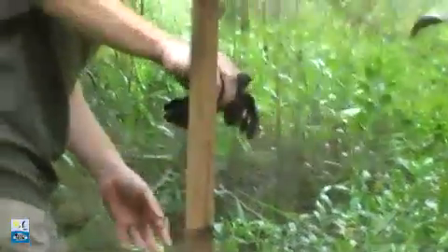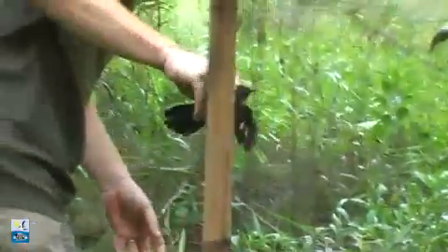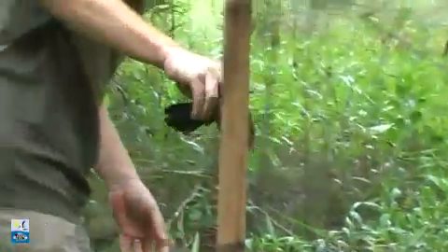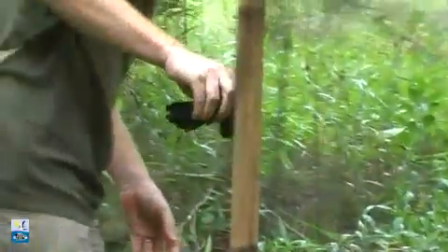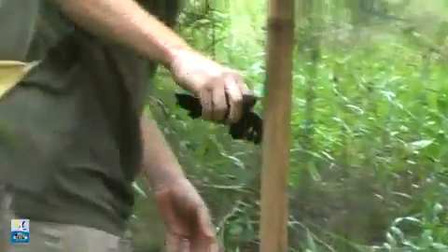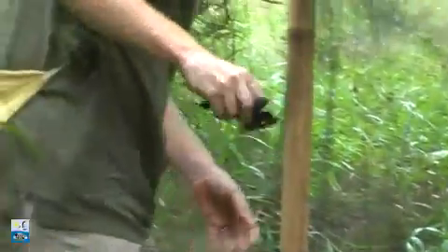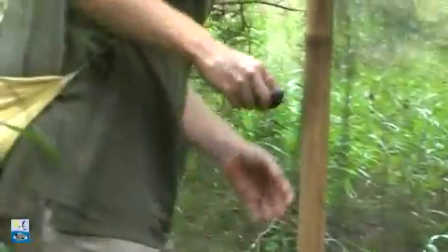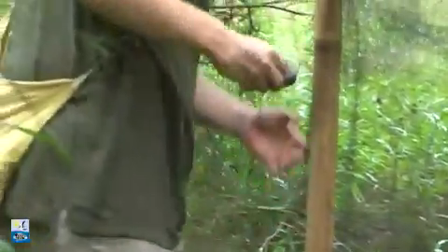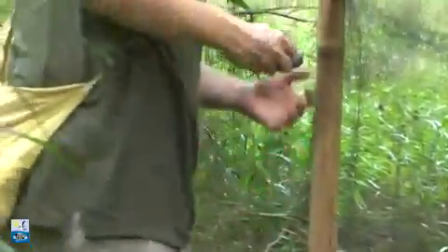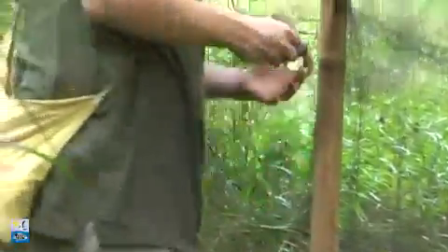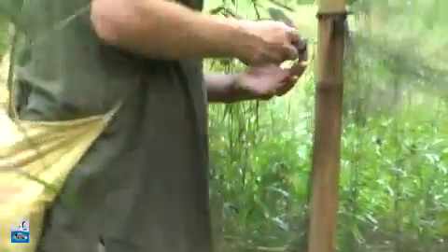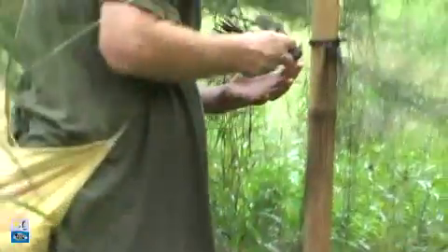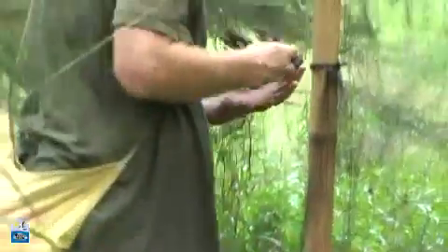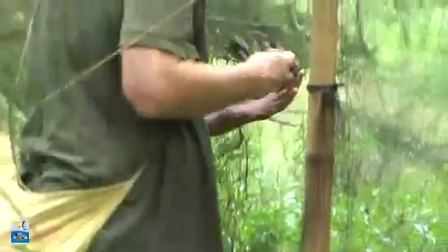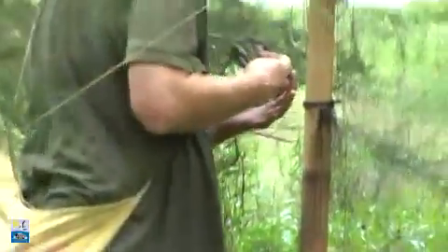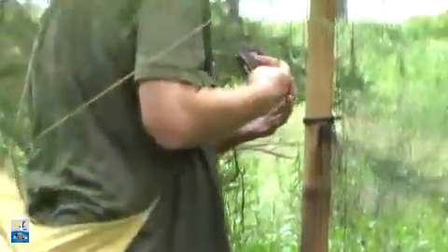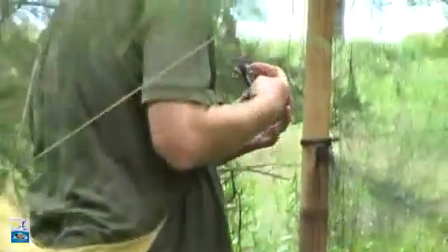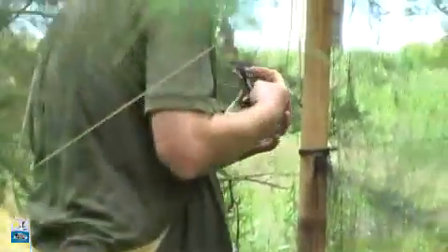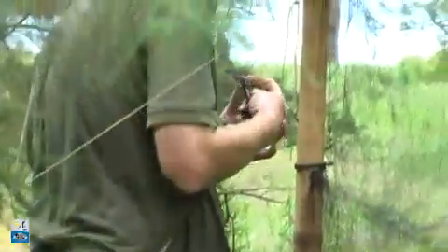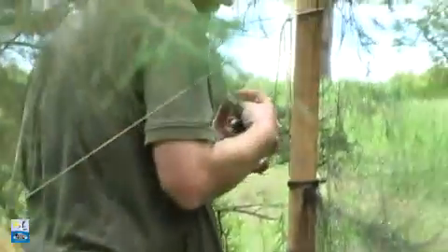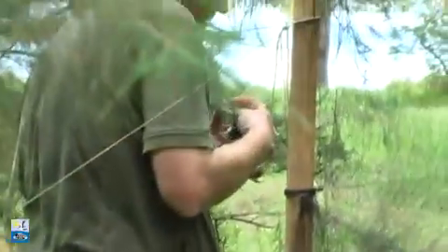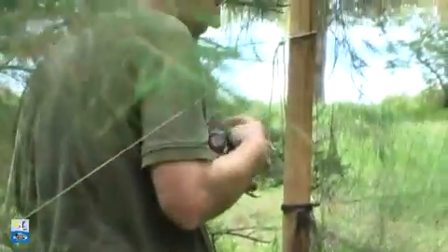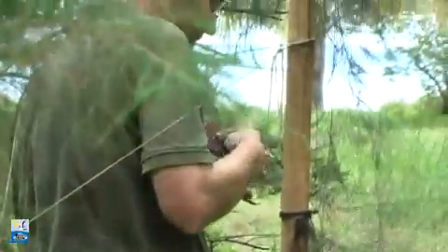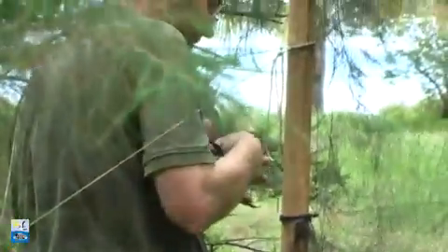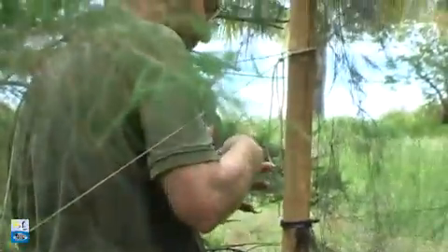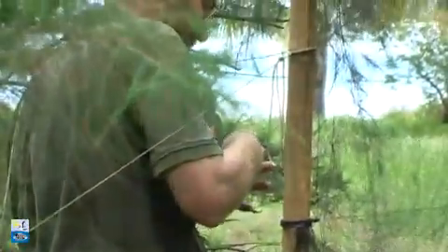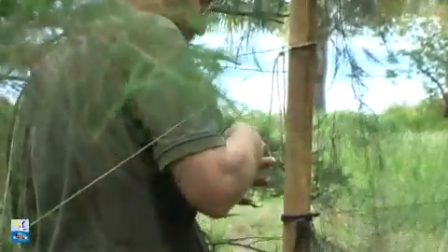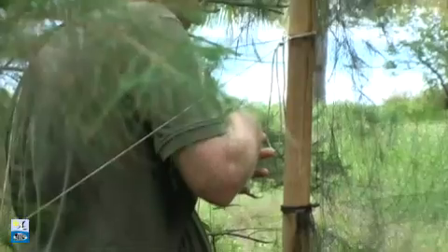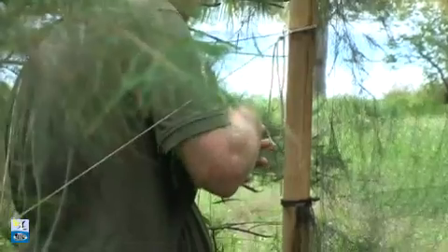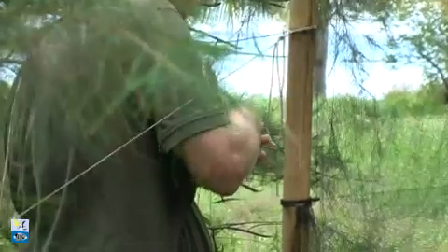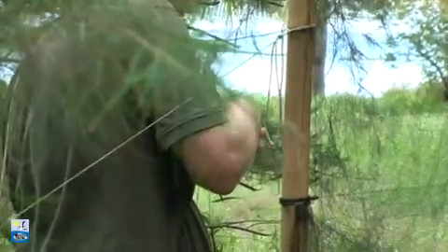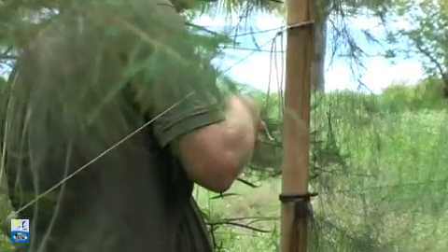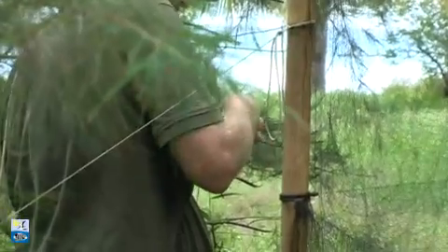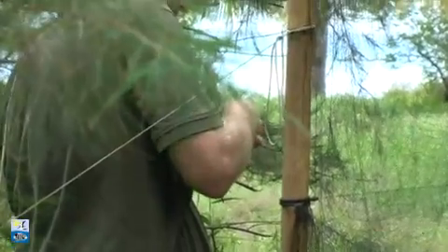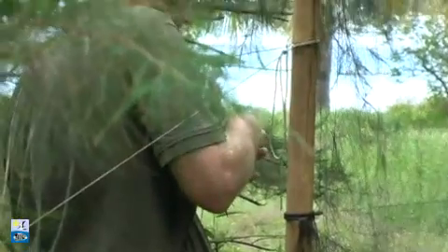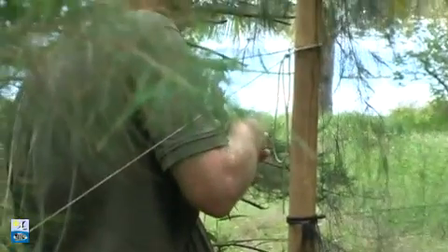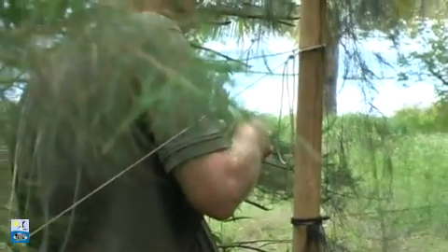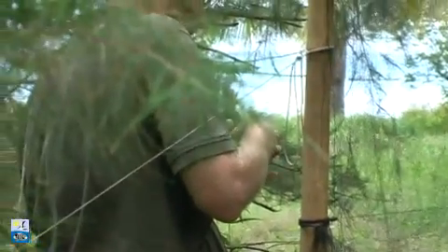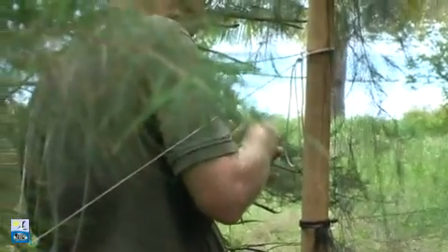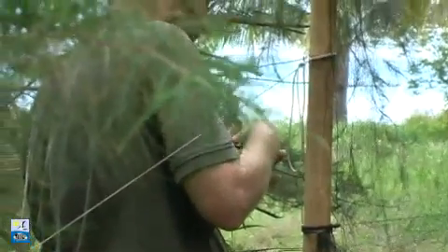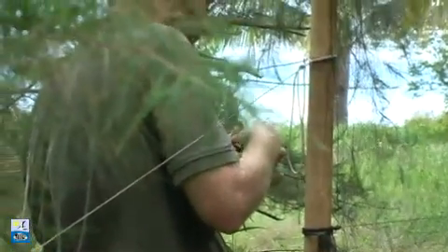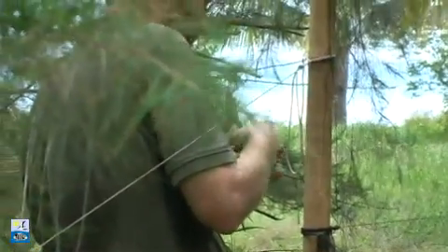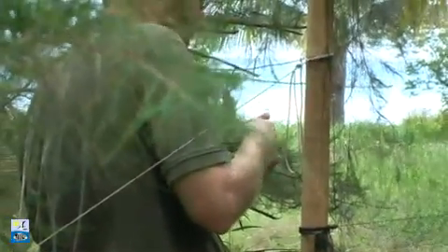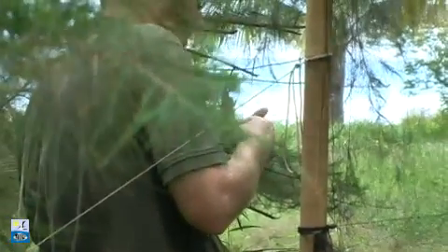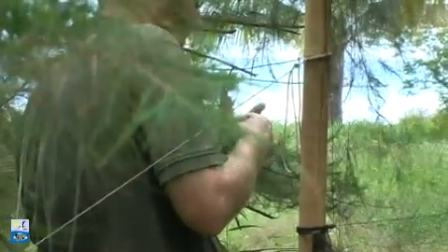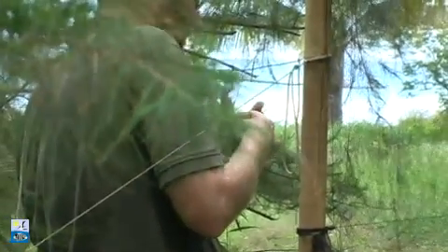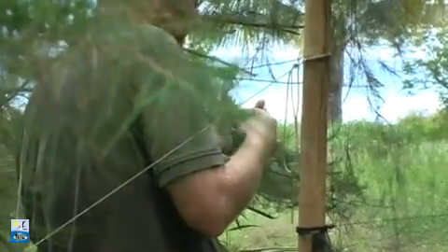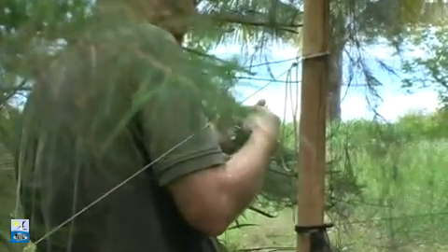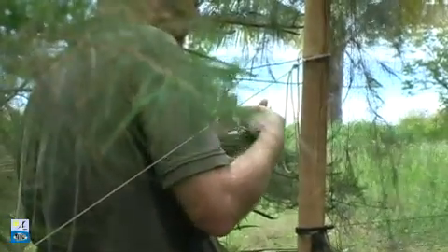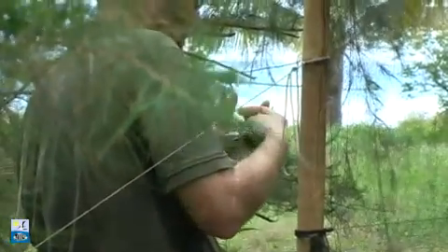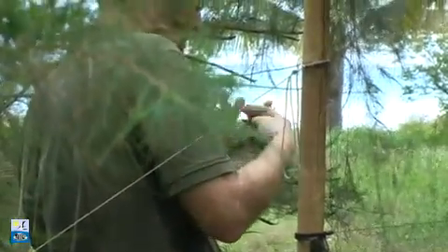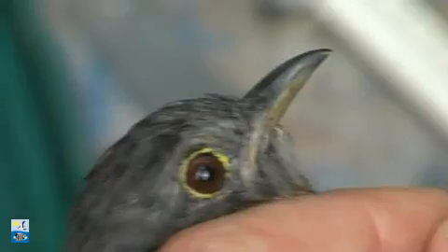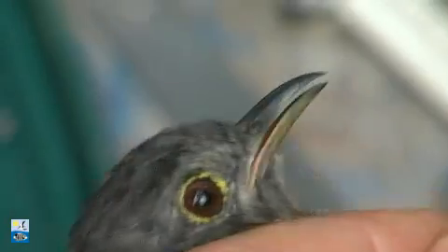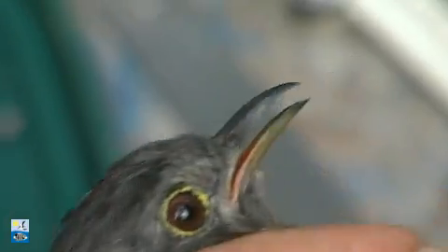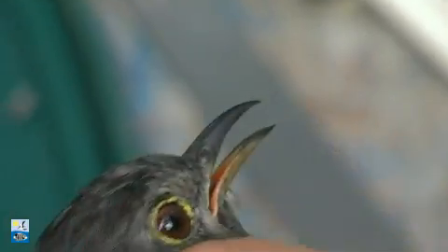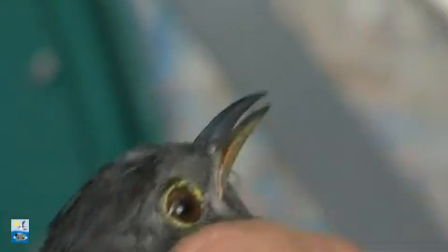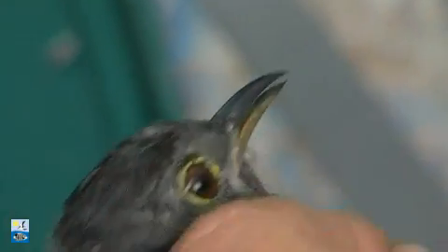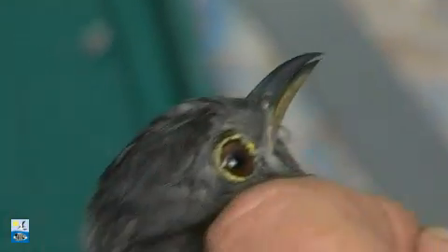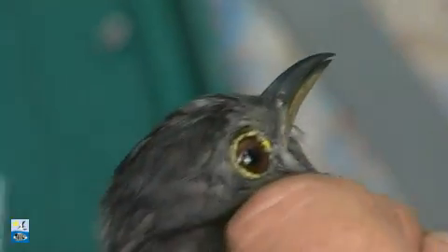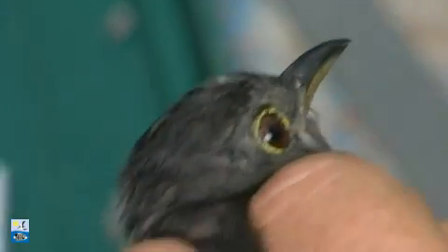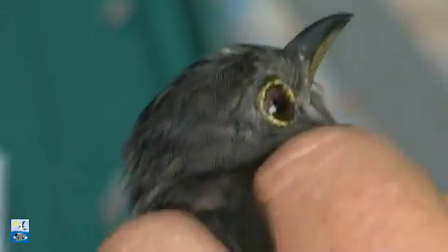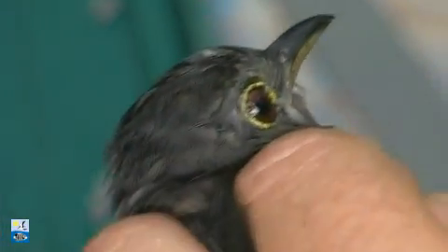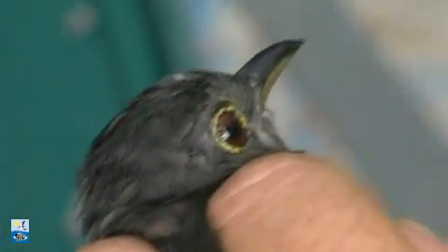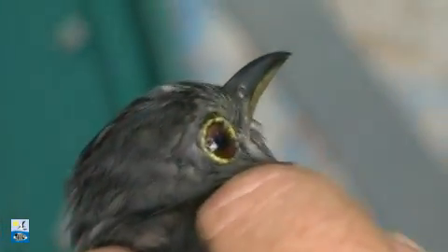We come around every 15-20 minutes, check the nets, and if we've caught anything, we'll get them out.